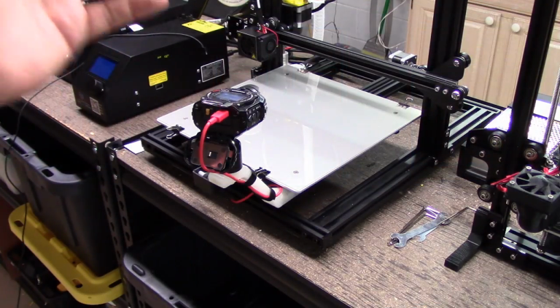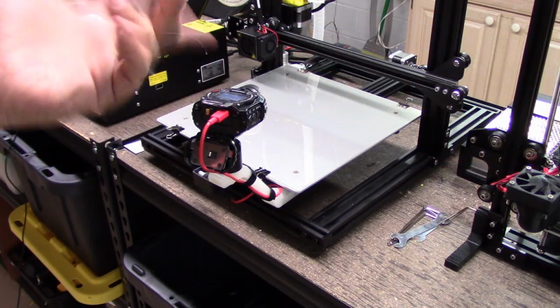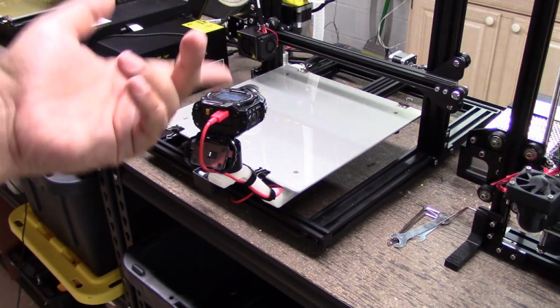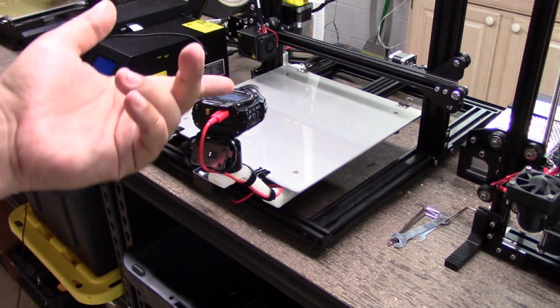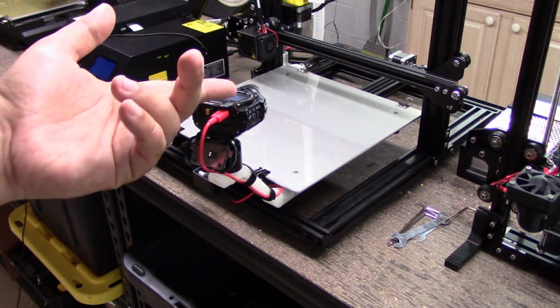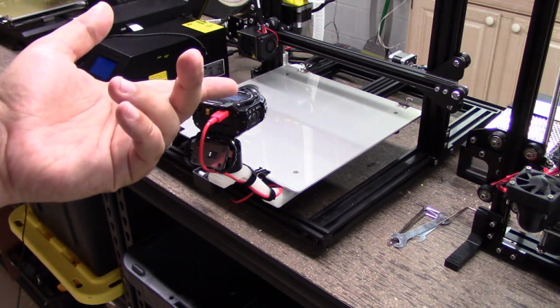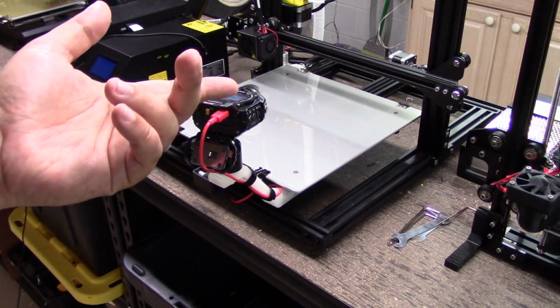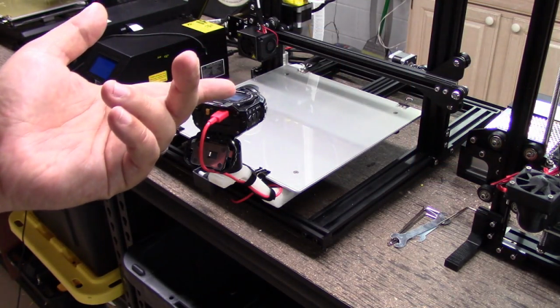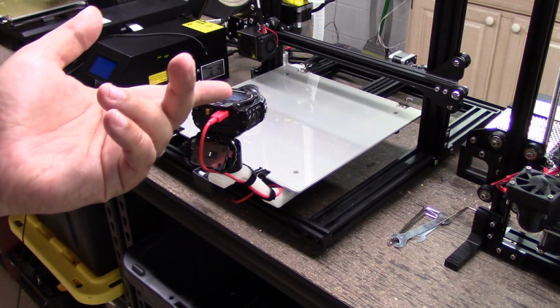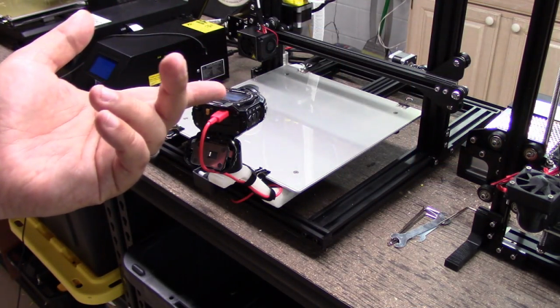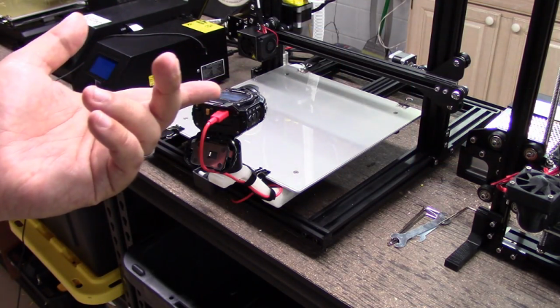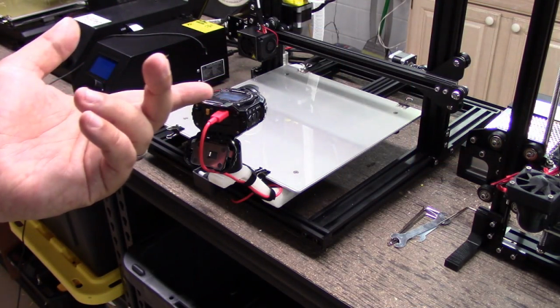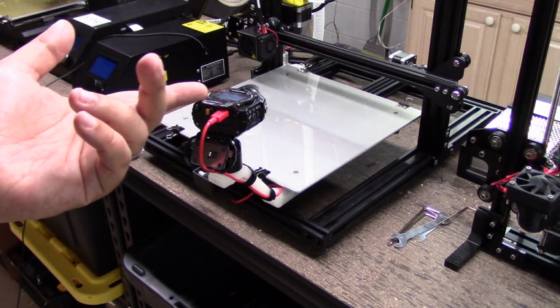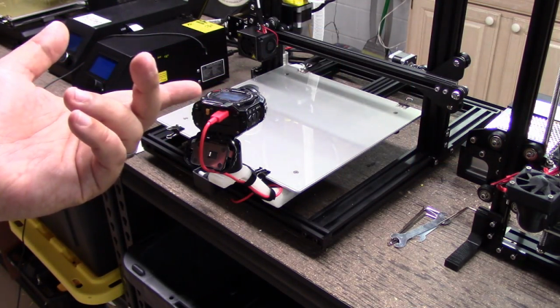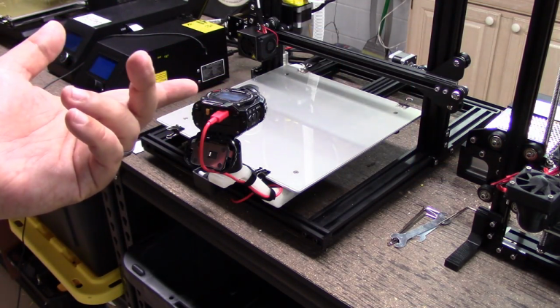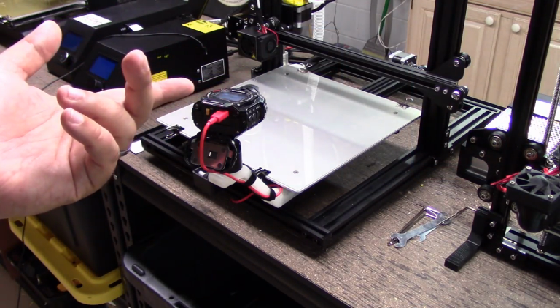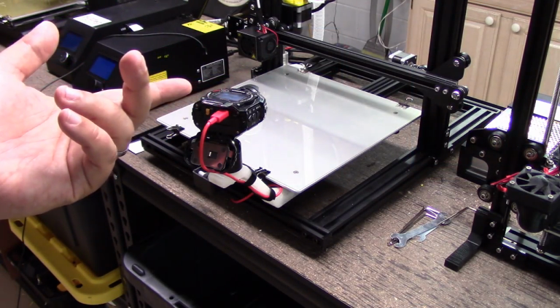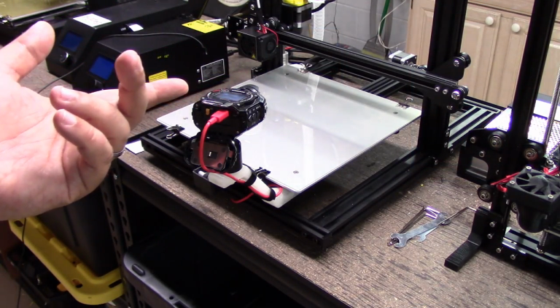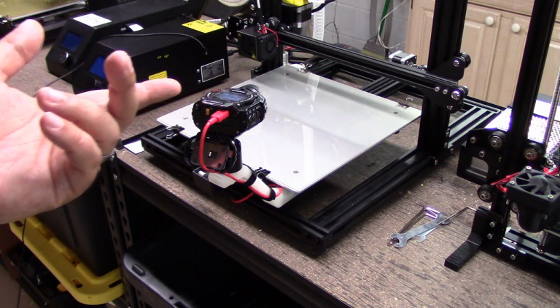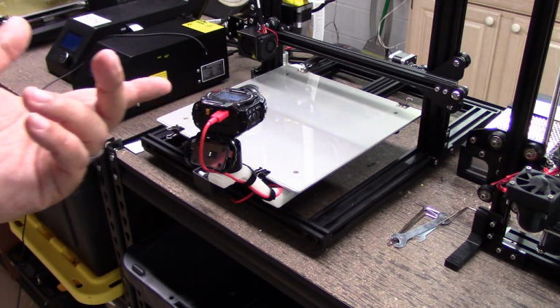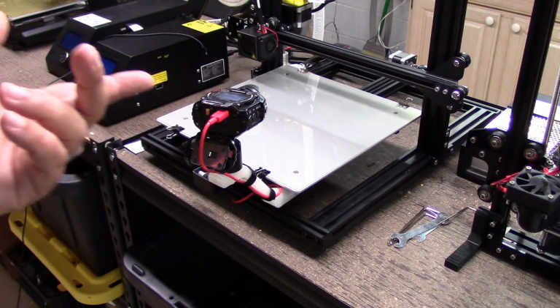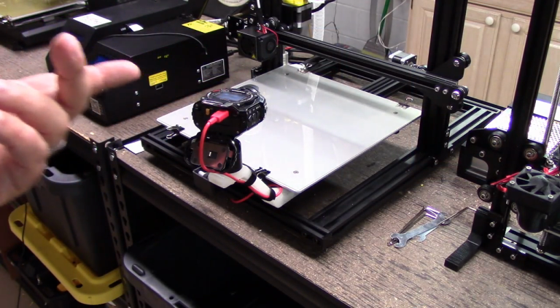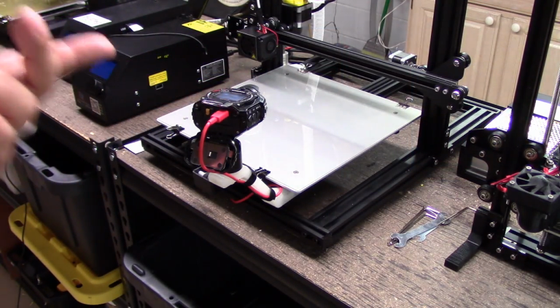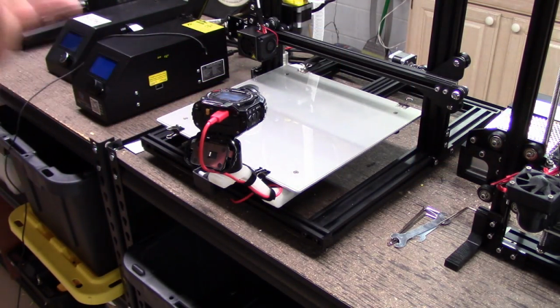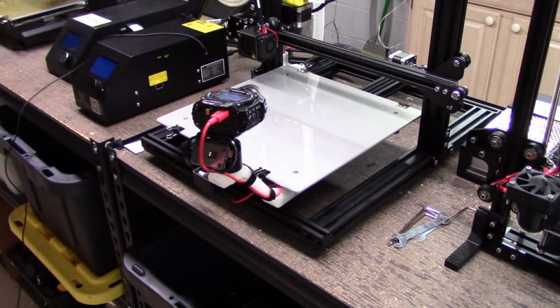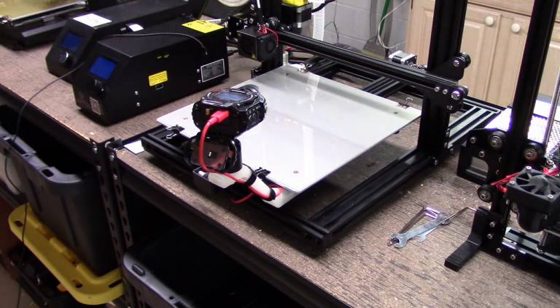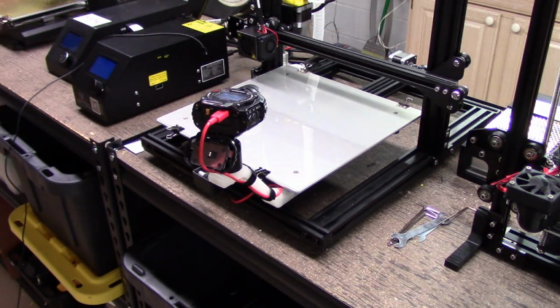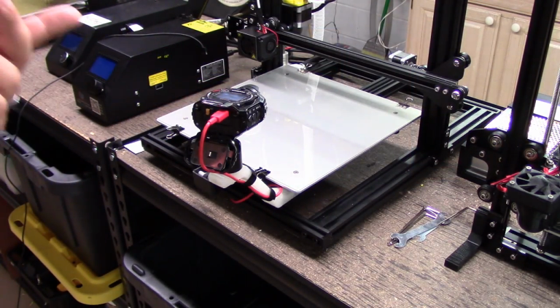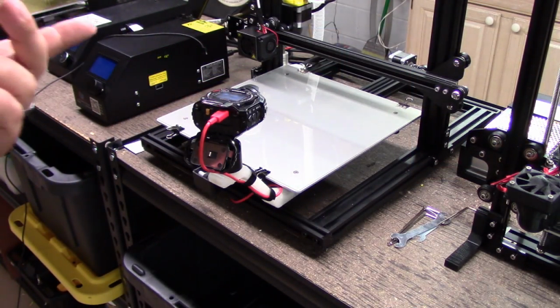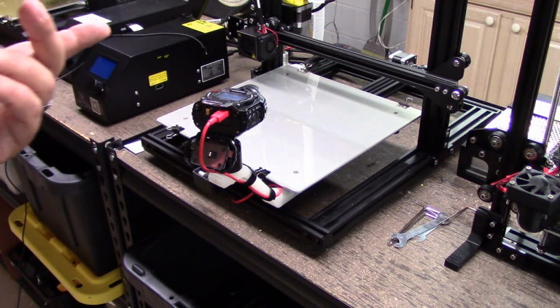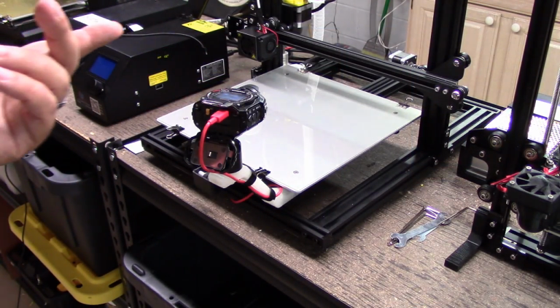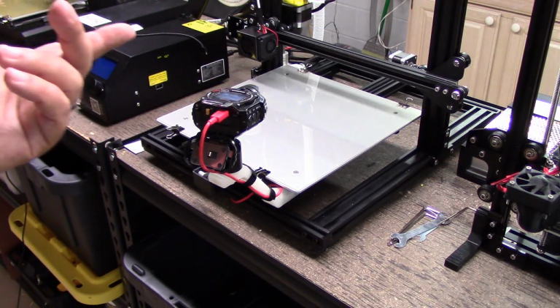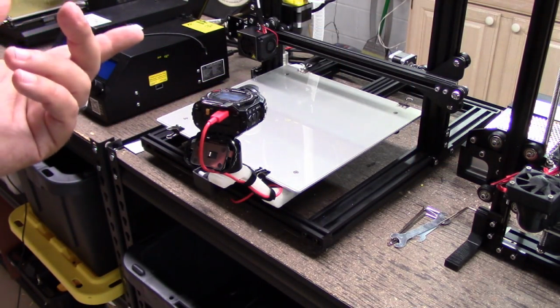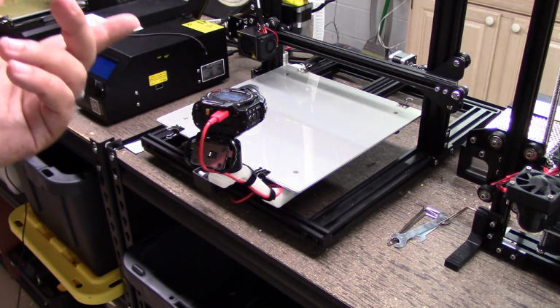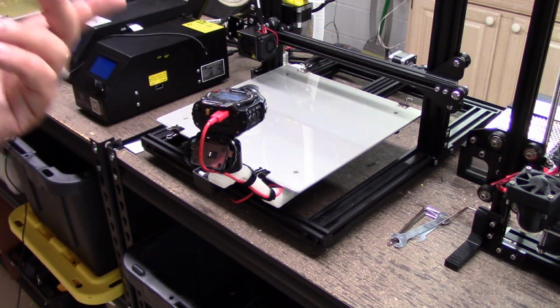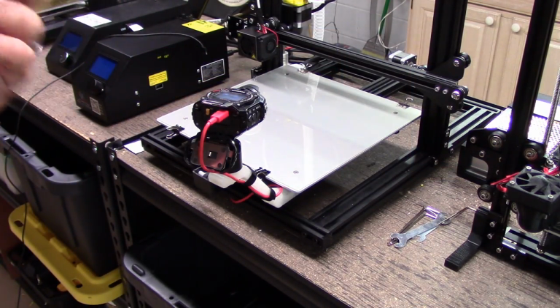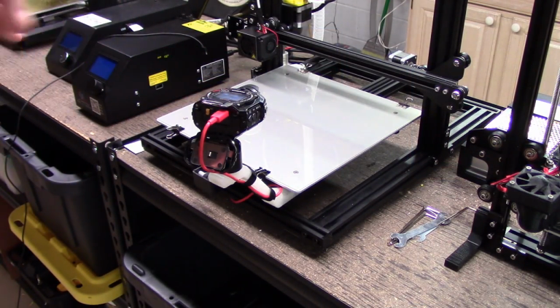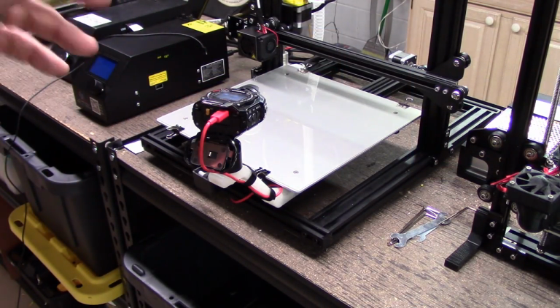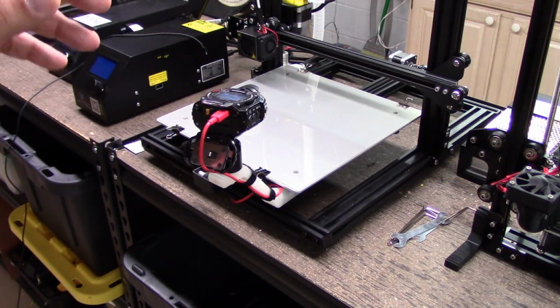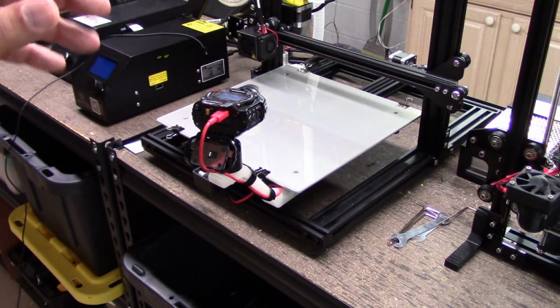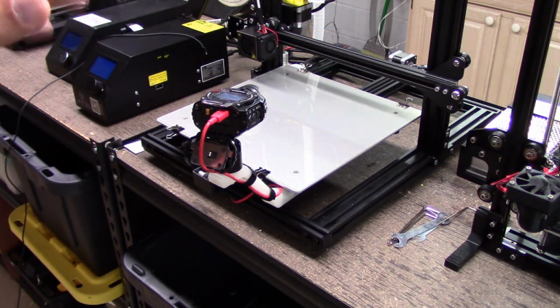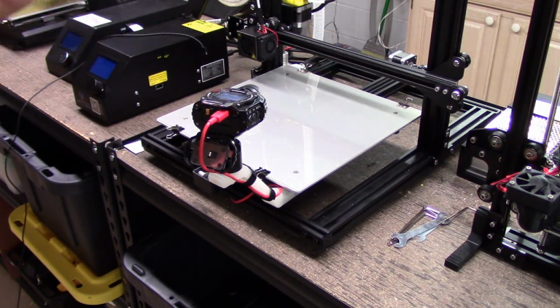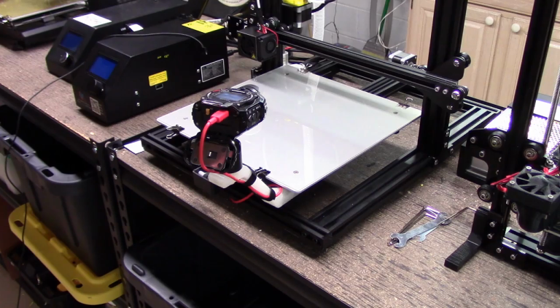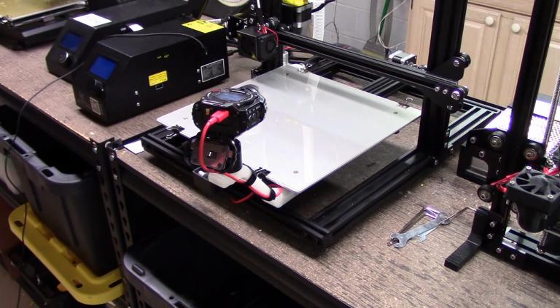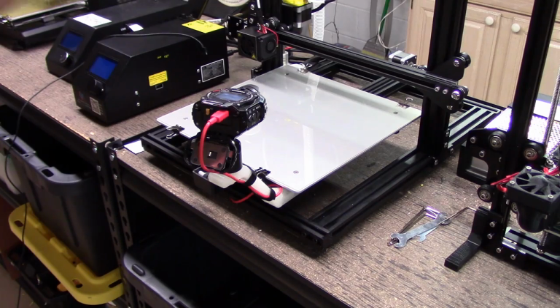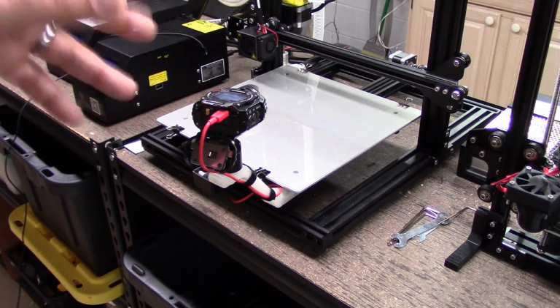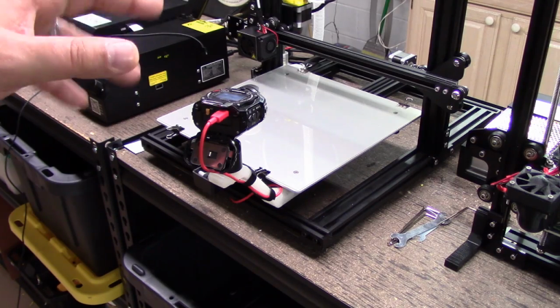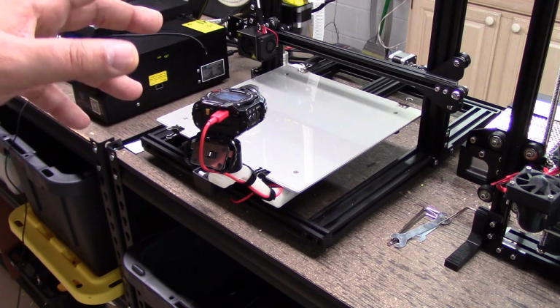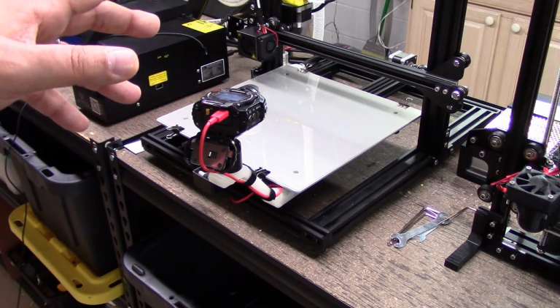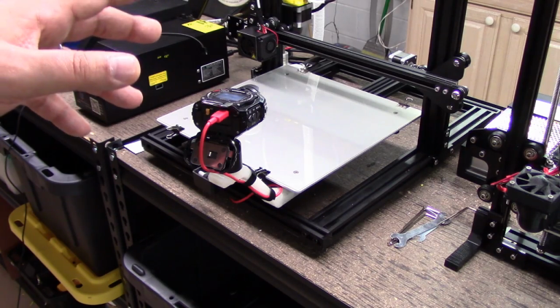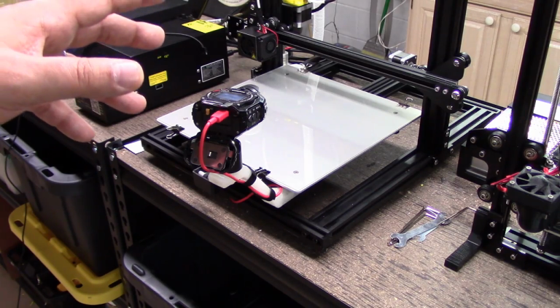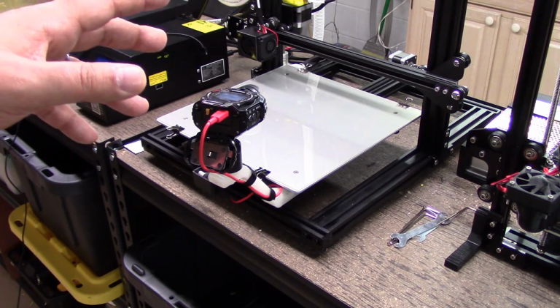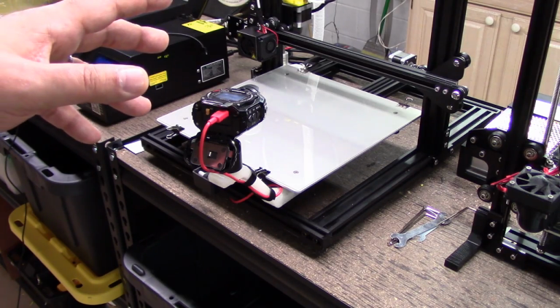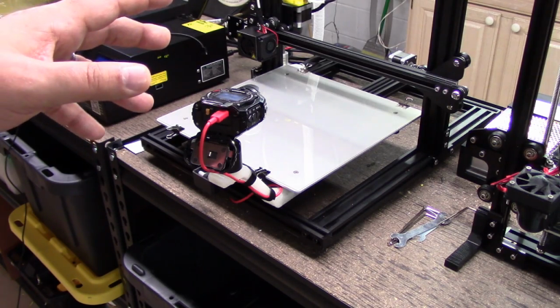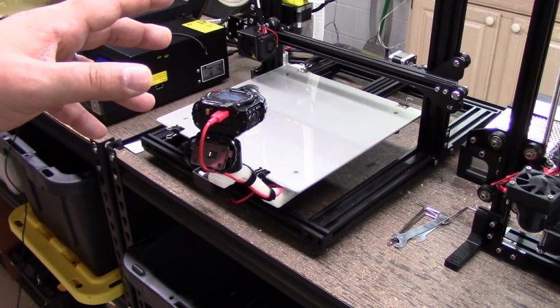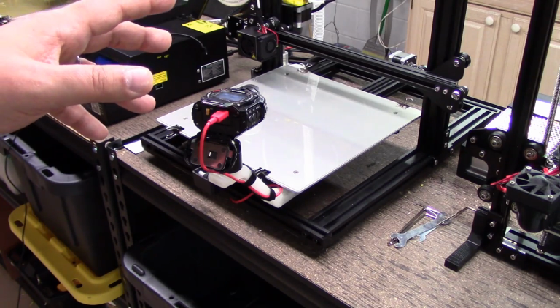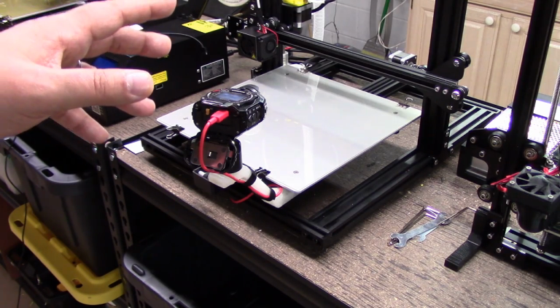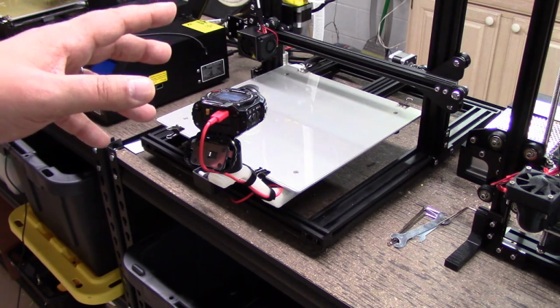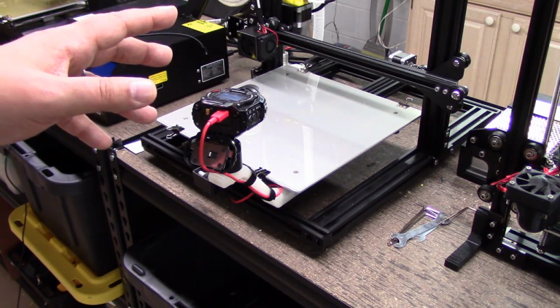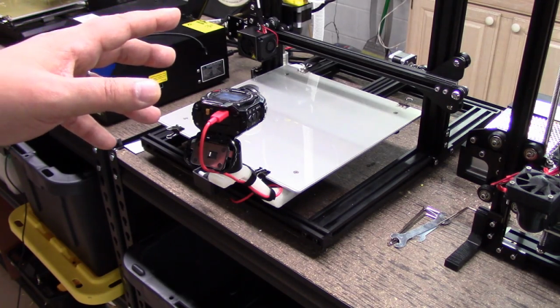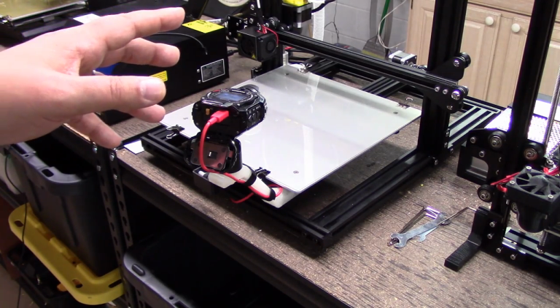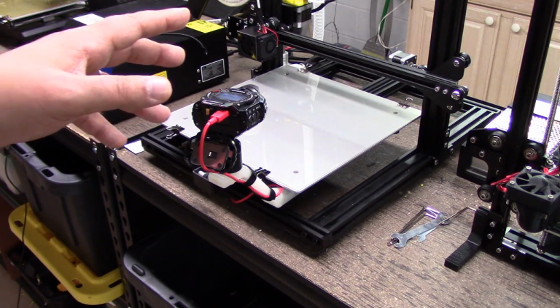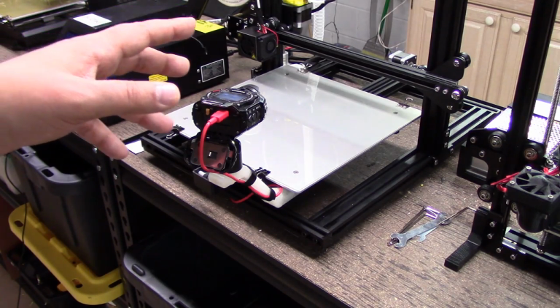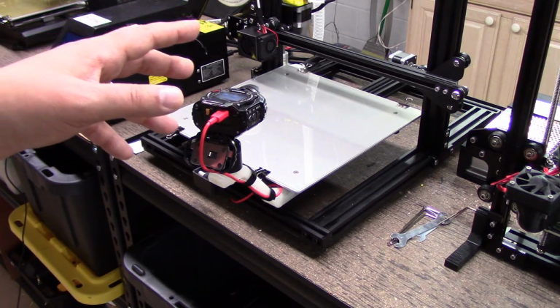Welcome to this episode of DIY3Dtech.com. In this episode, we're going to take a look at printing something with the Creality CR-10.